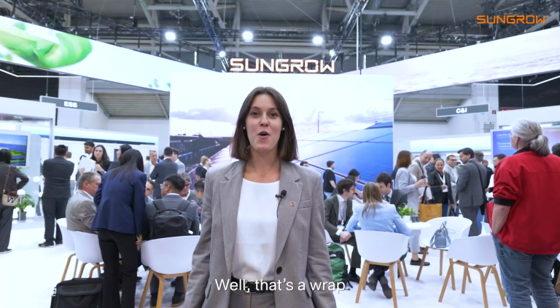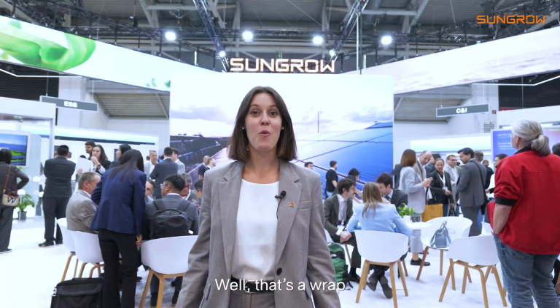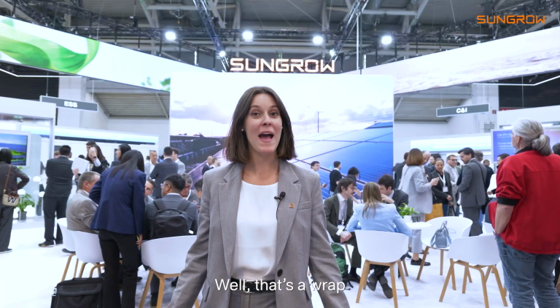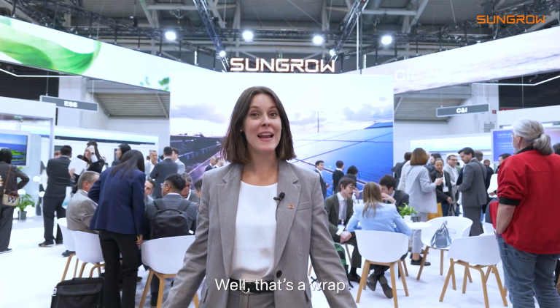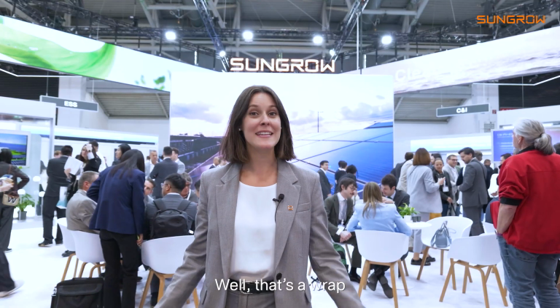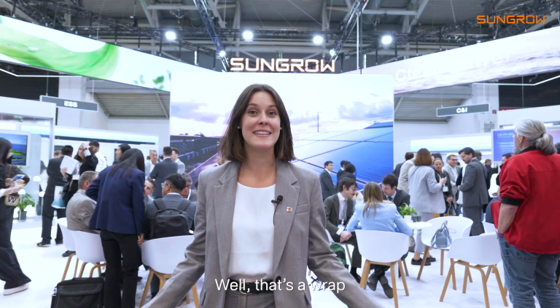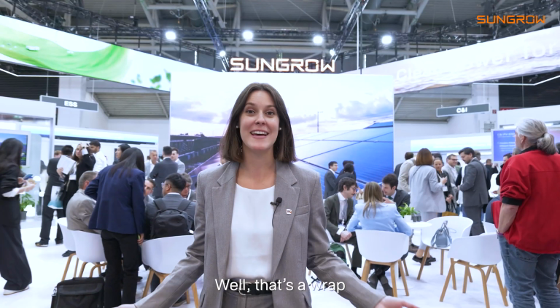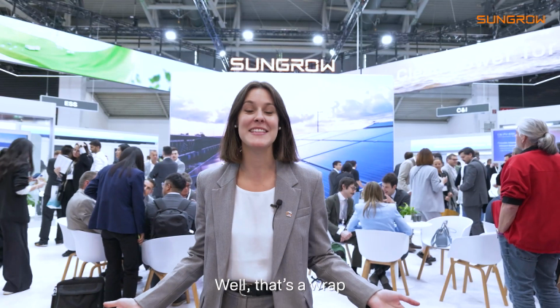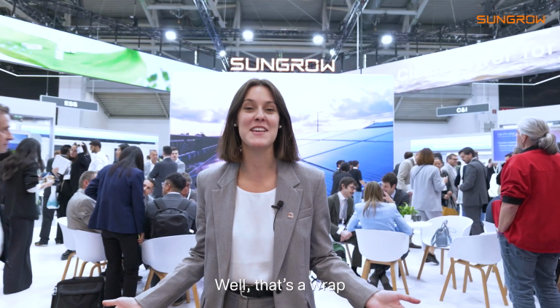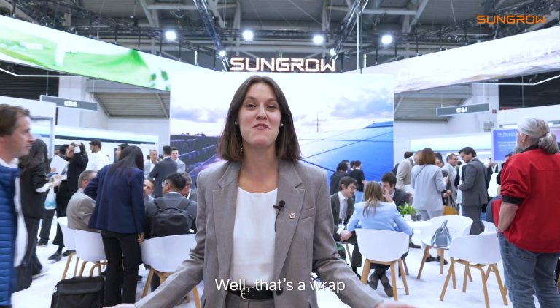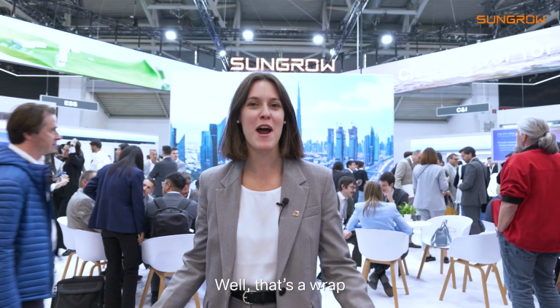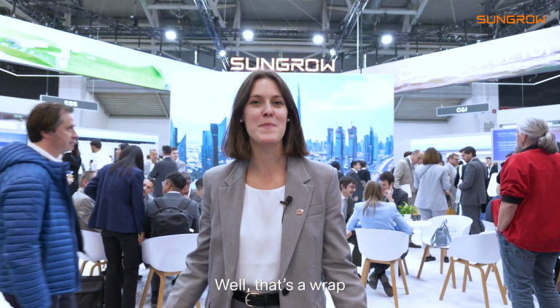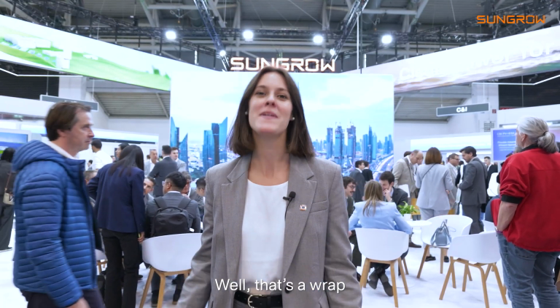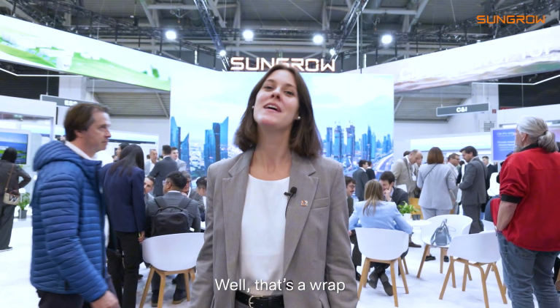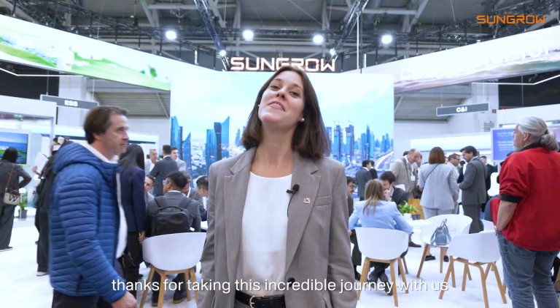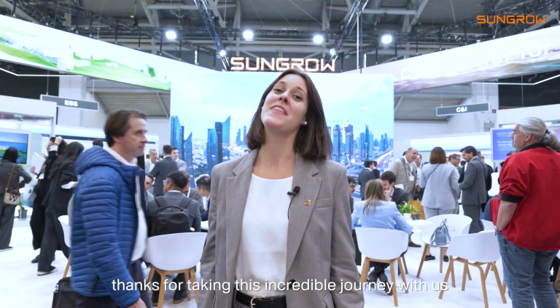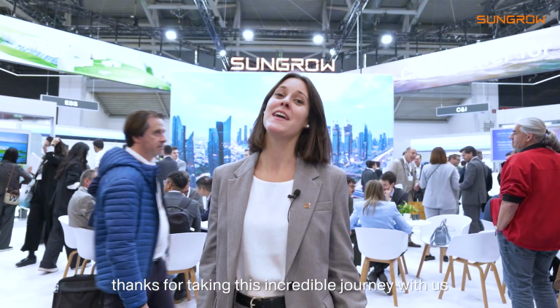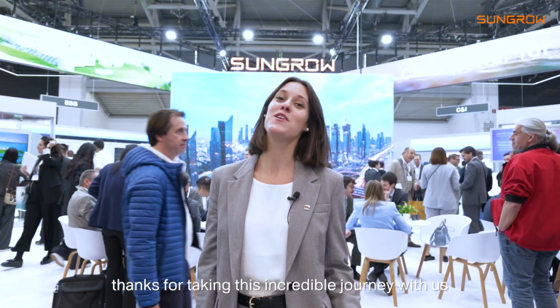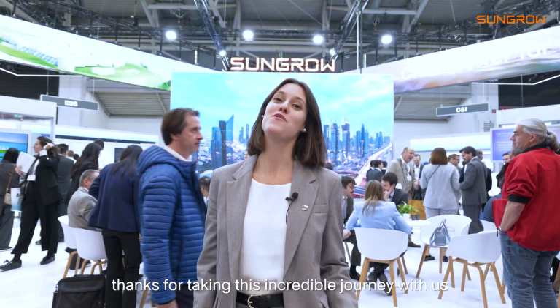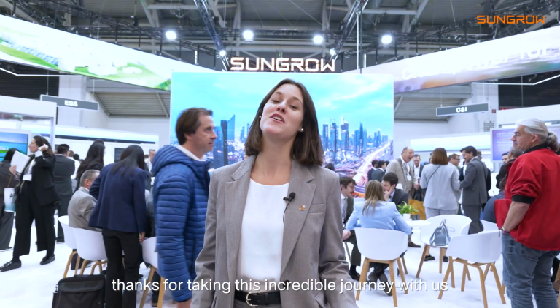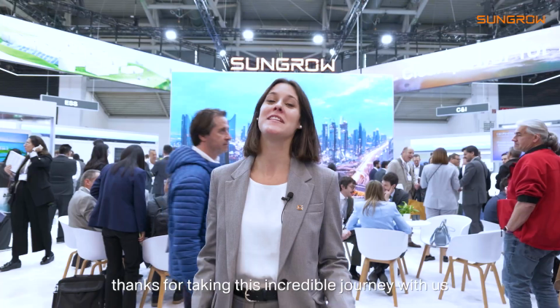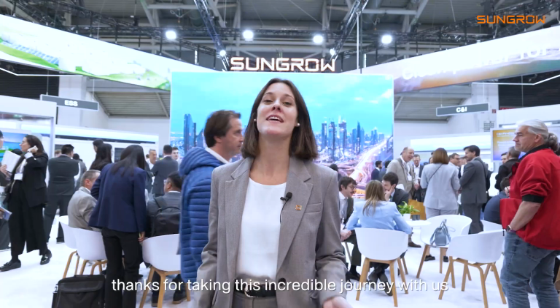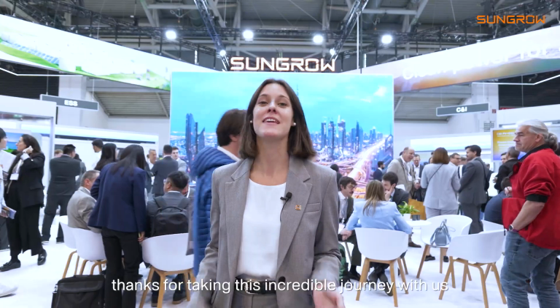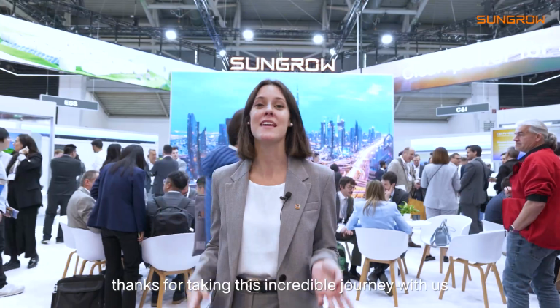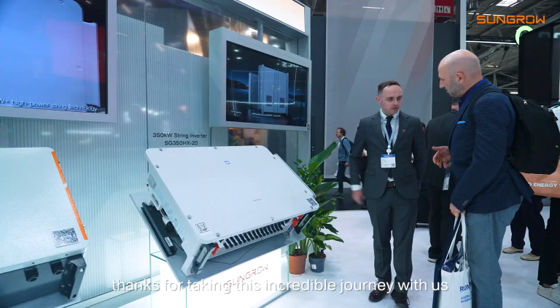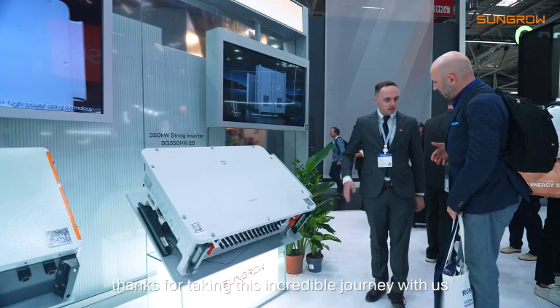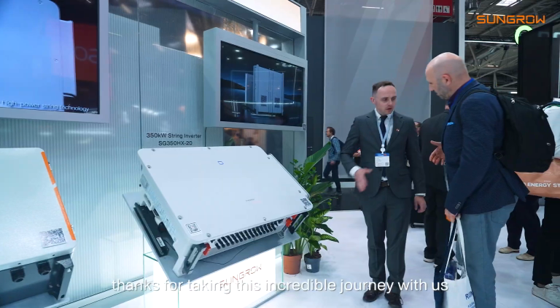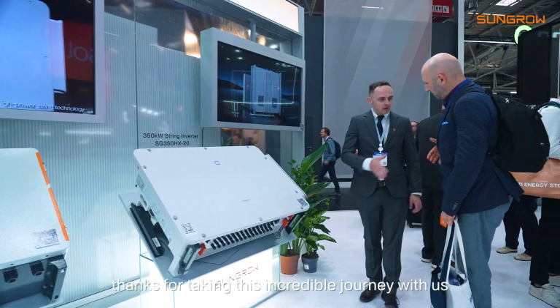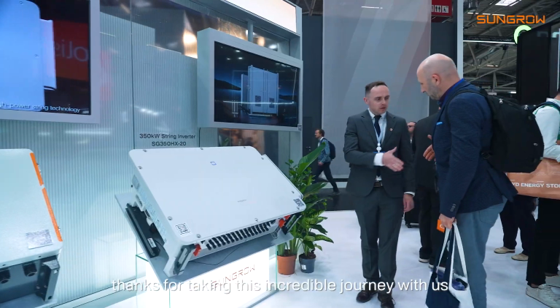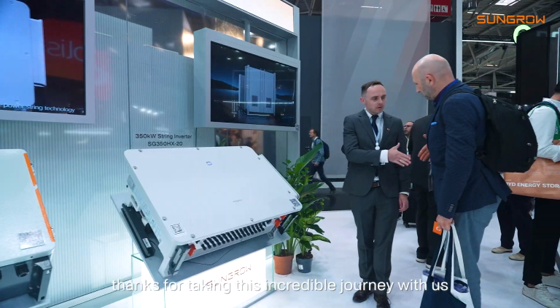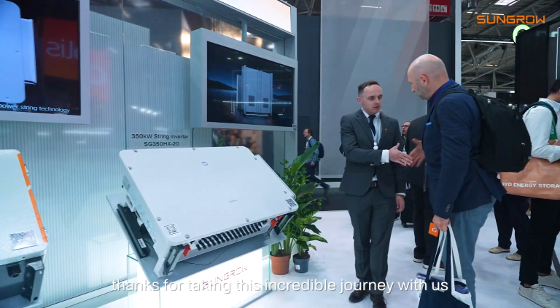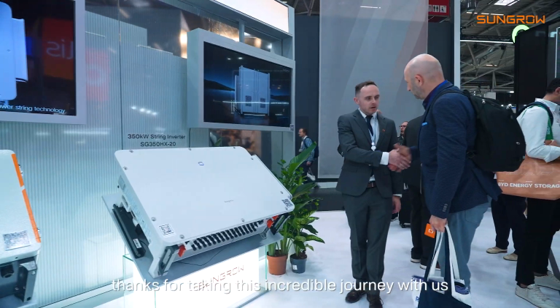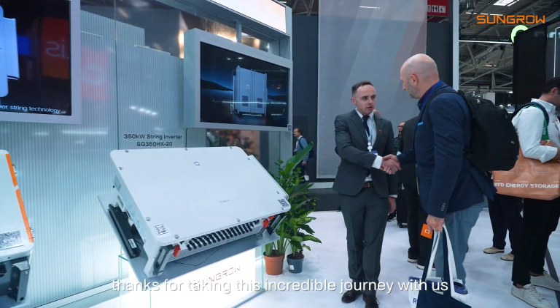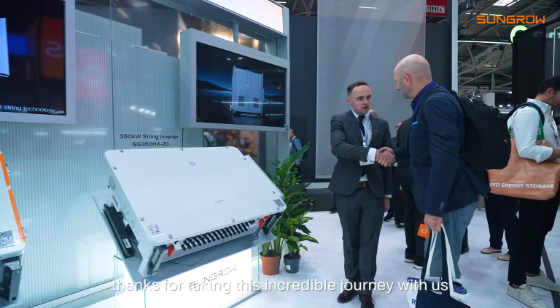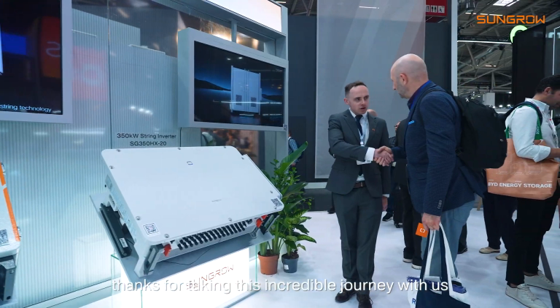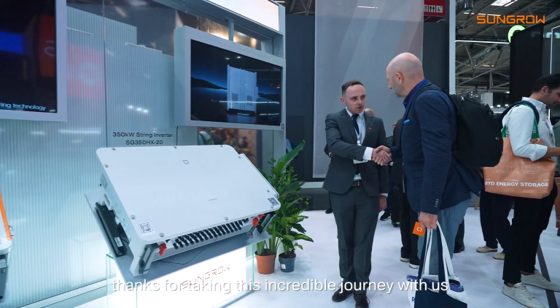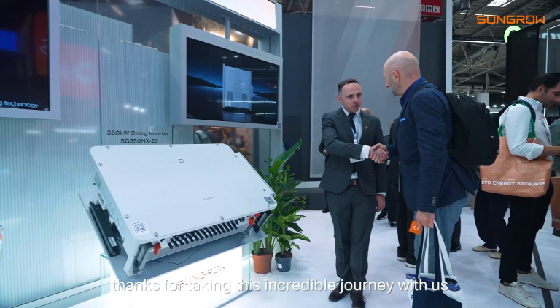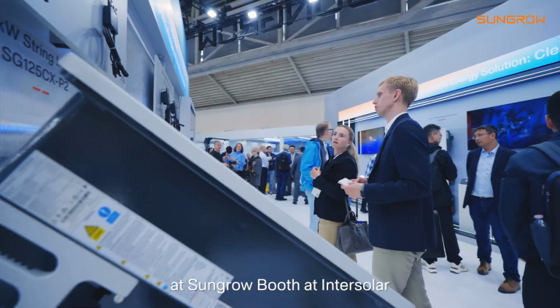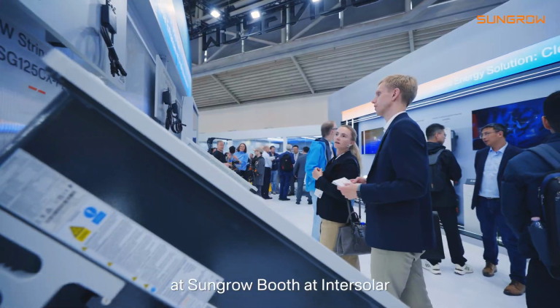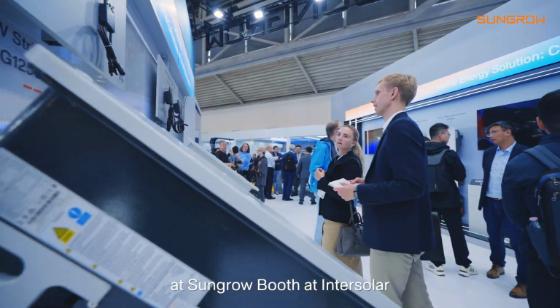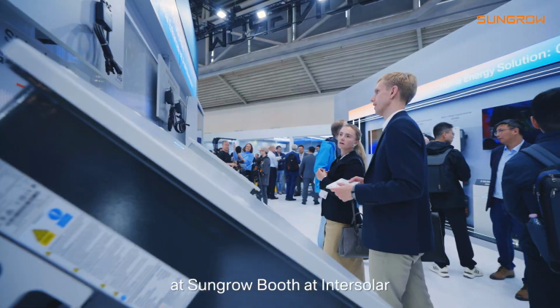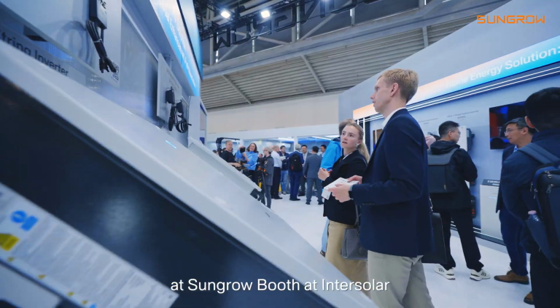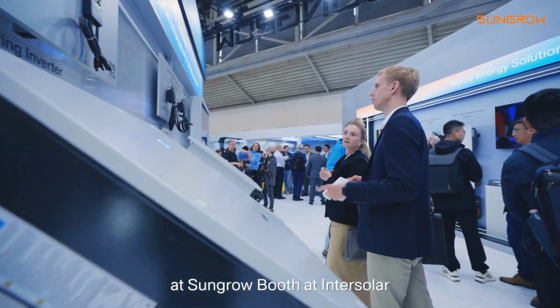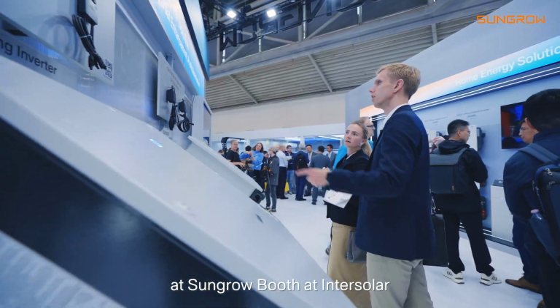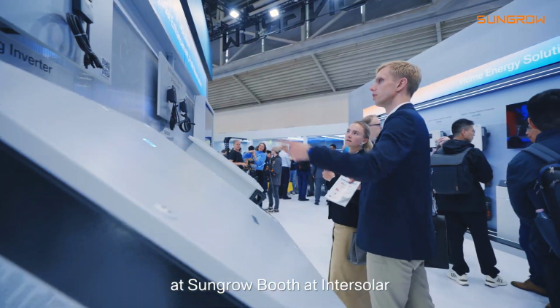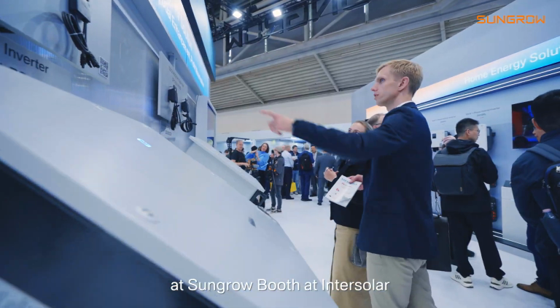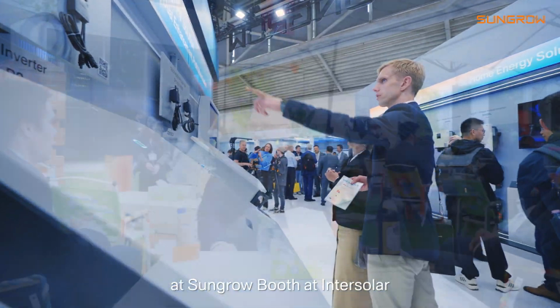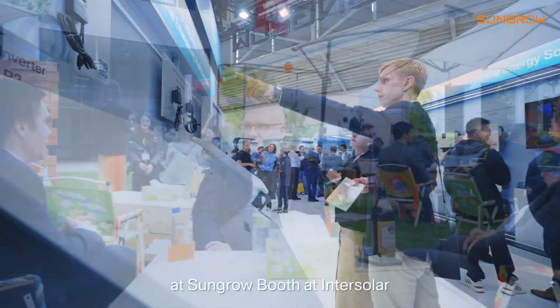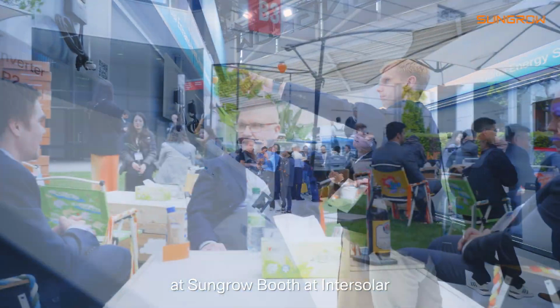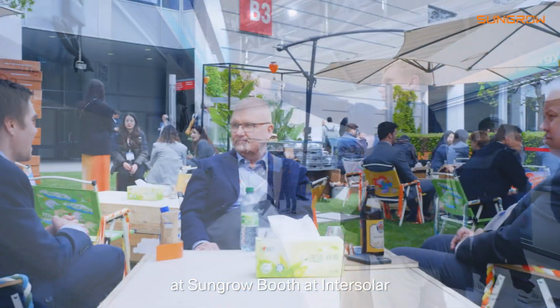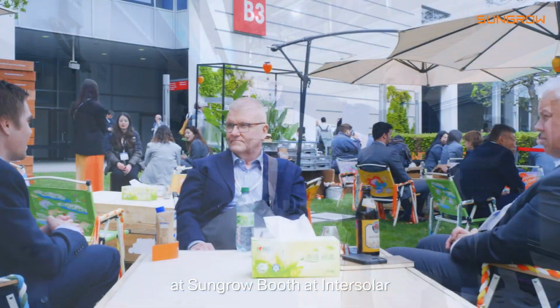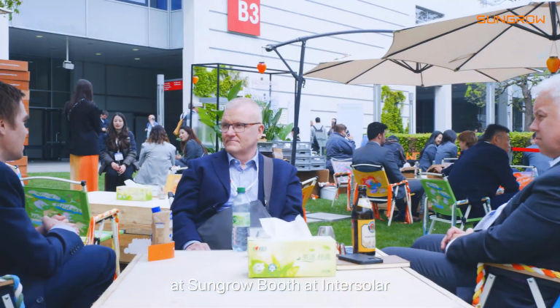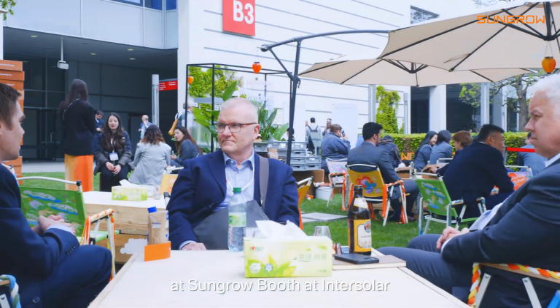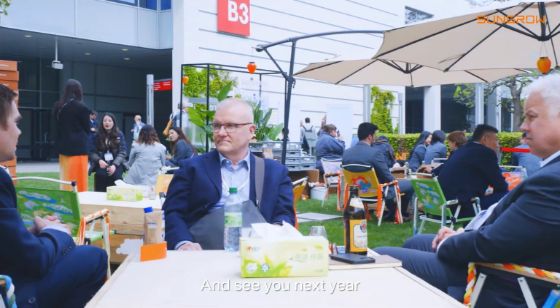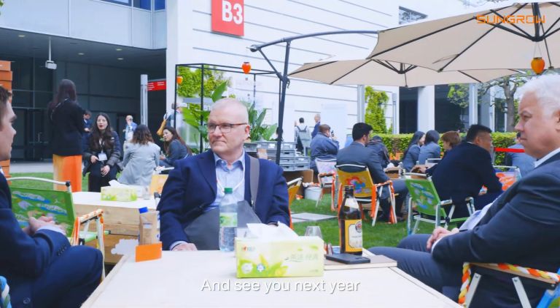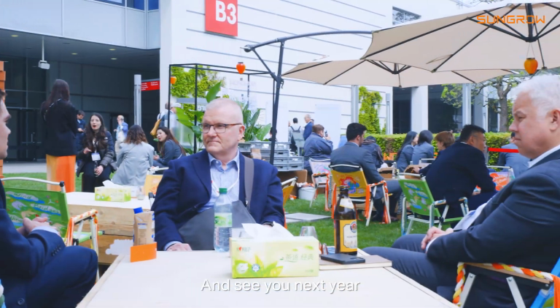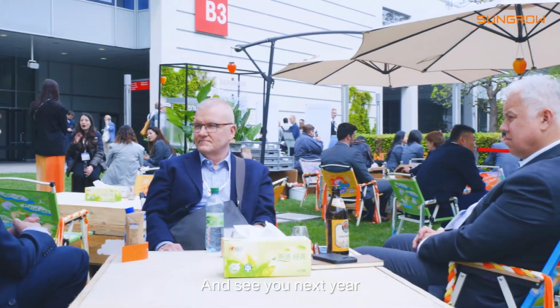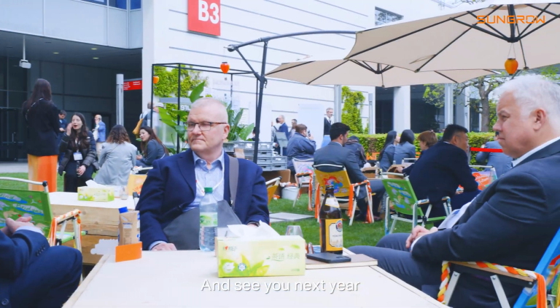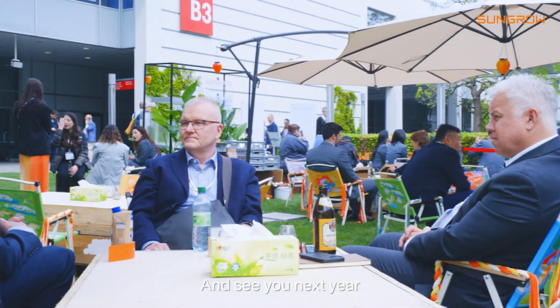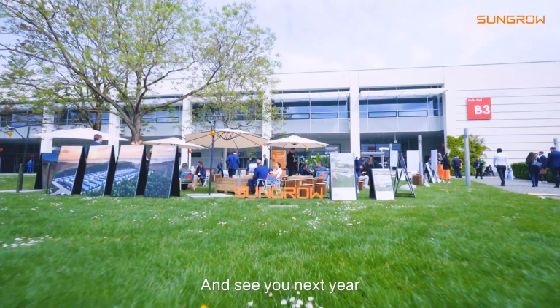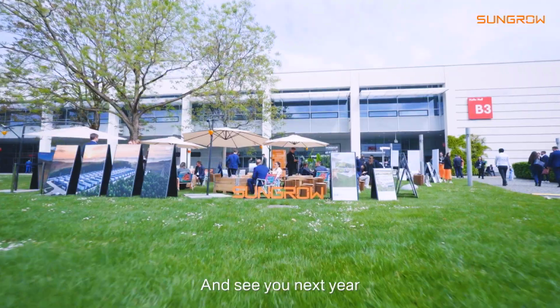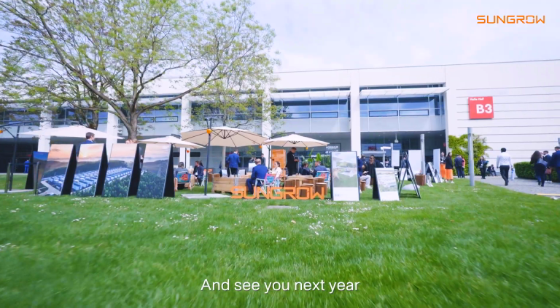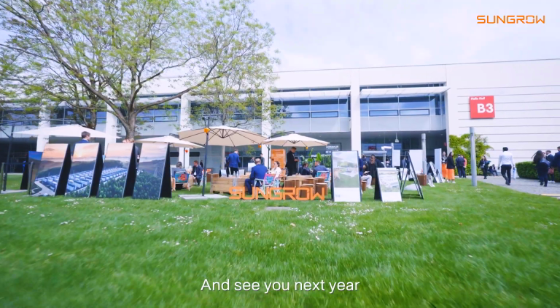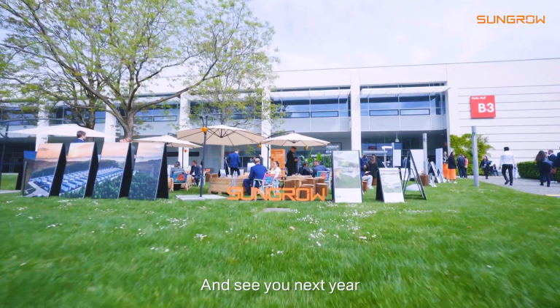Well, that's a wrap. Thank you for taking this incredible journey with us at the Sungrow booth at Intersolar. See you next year.